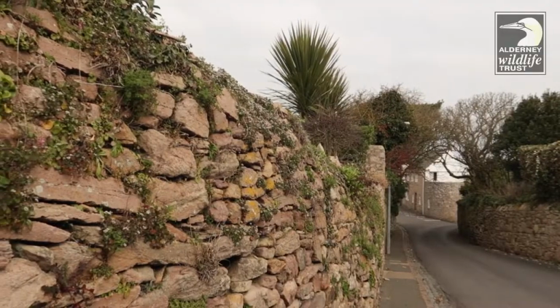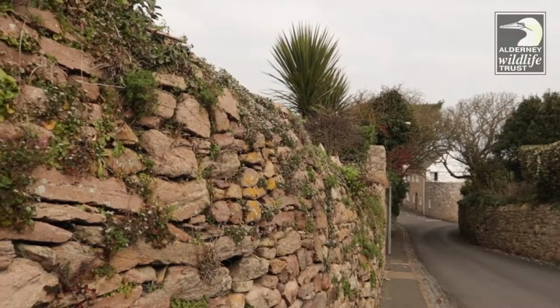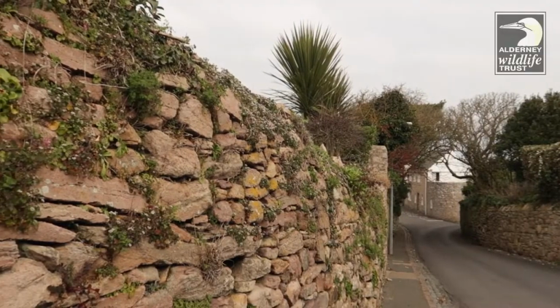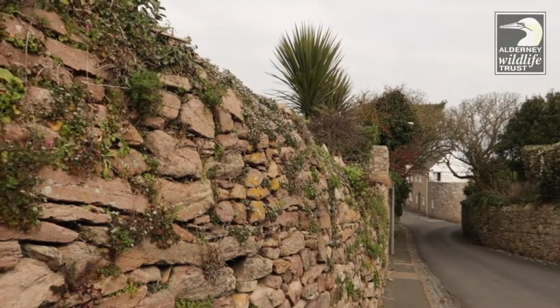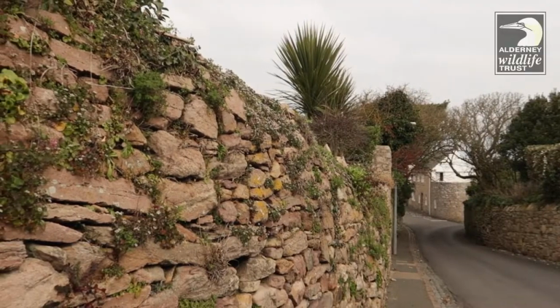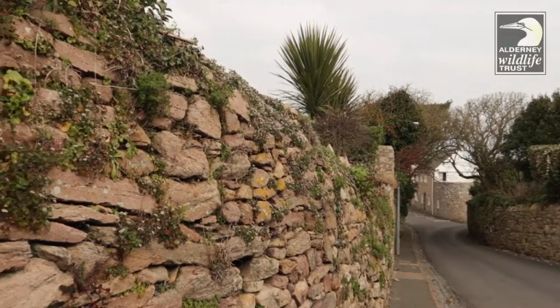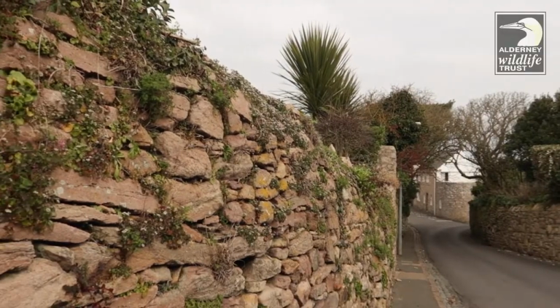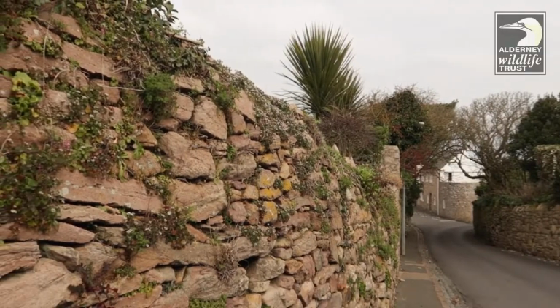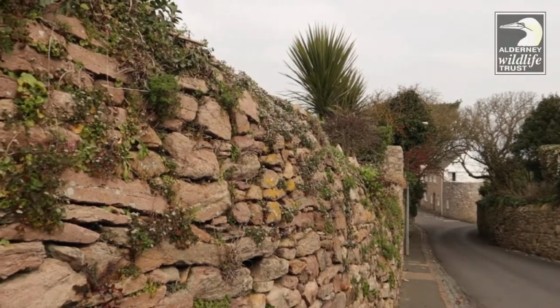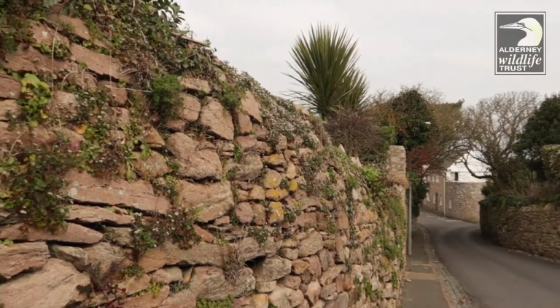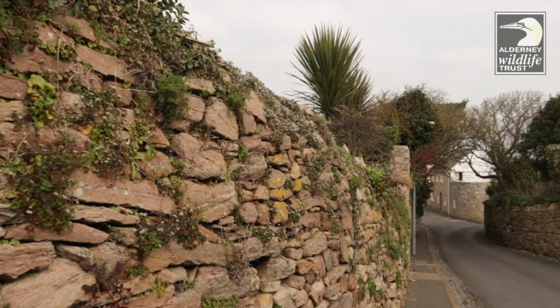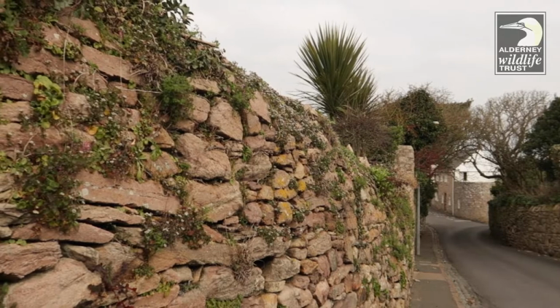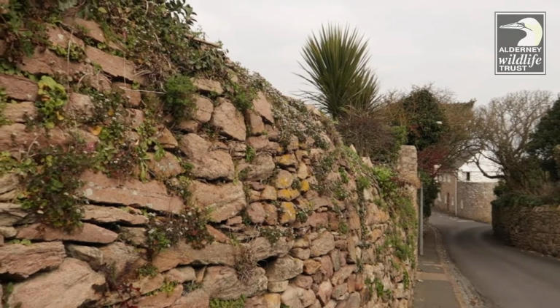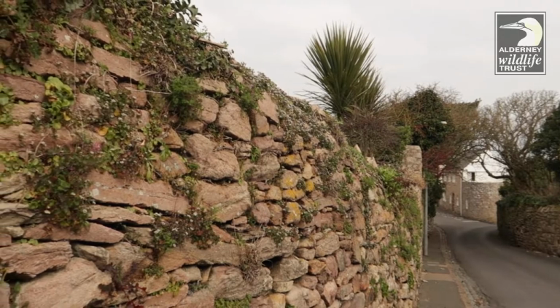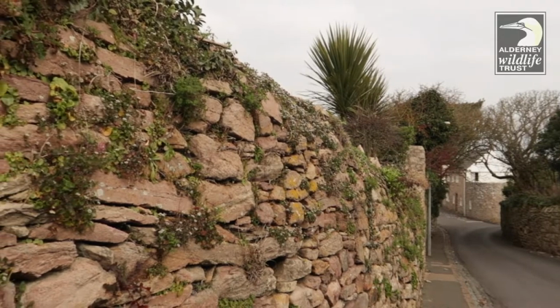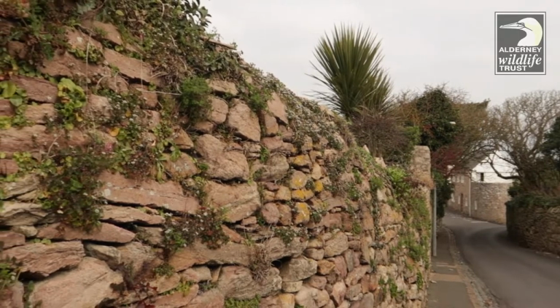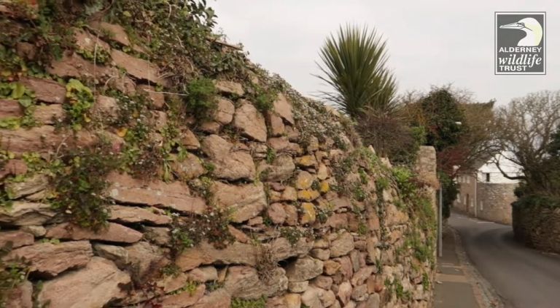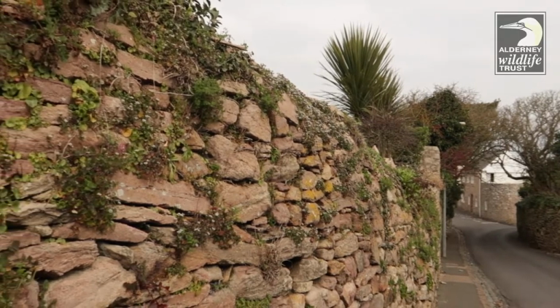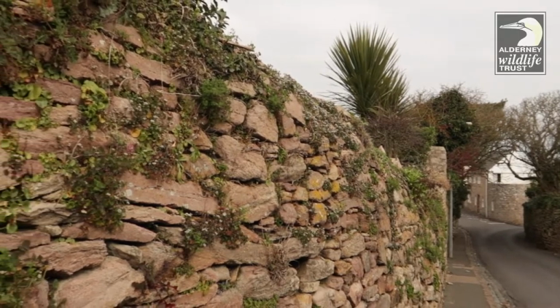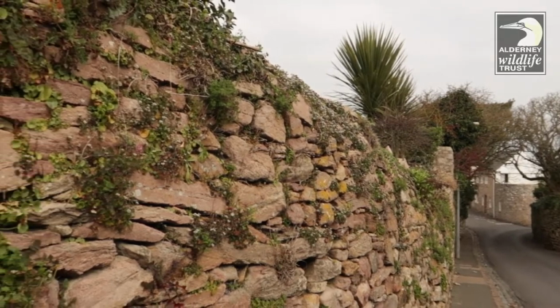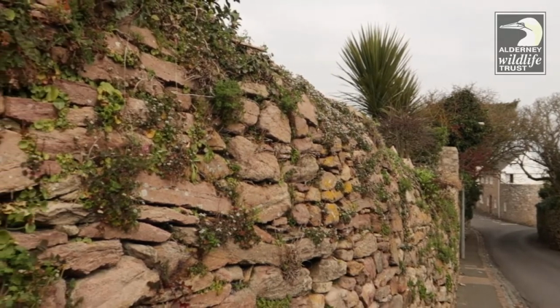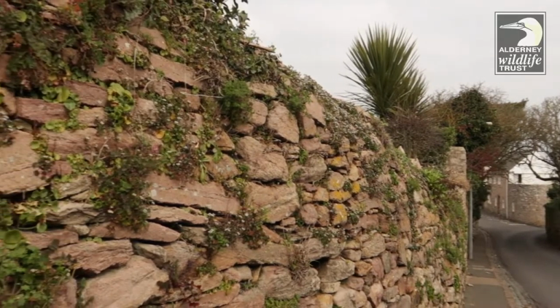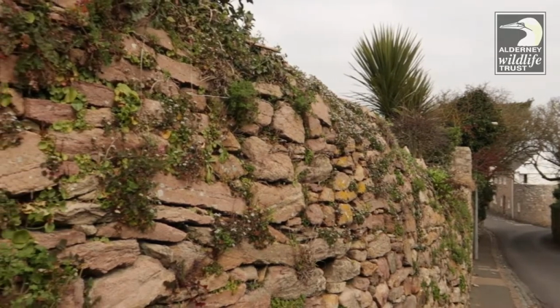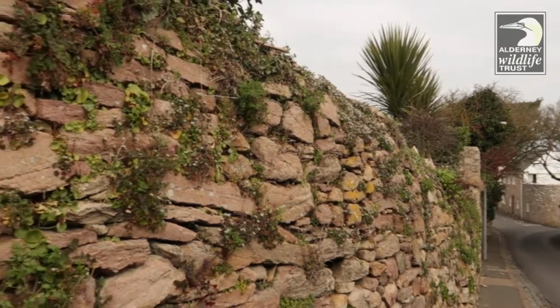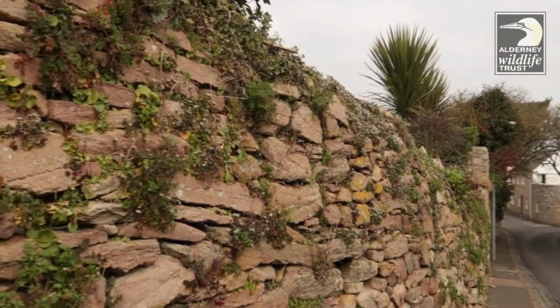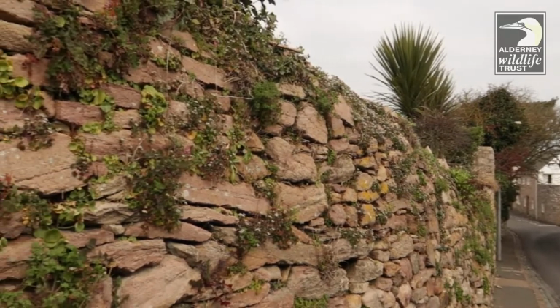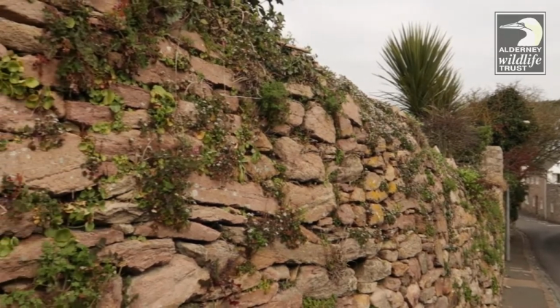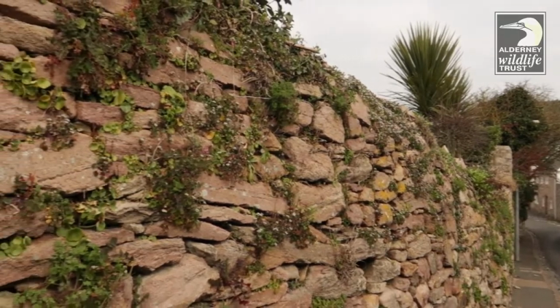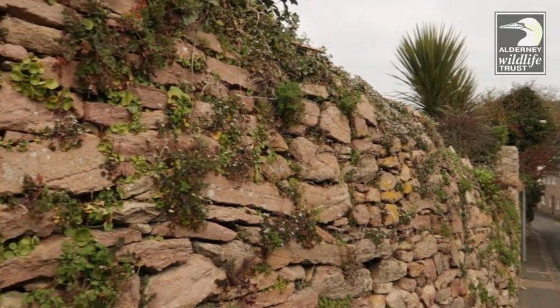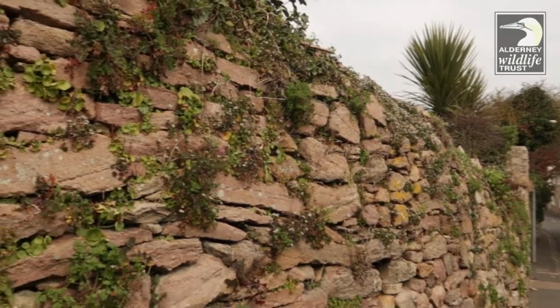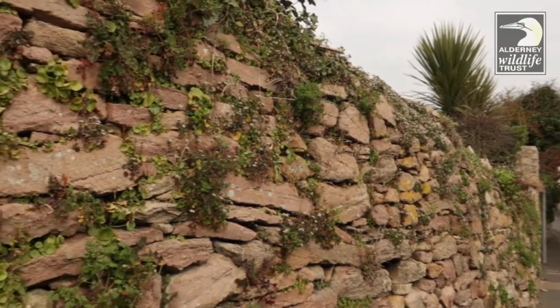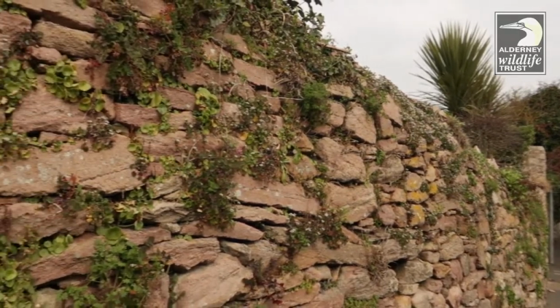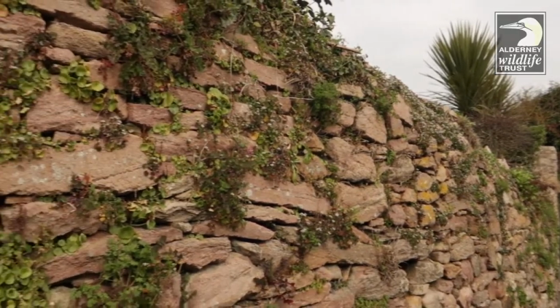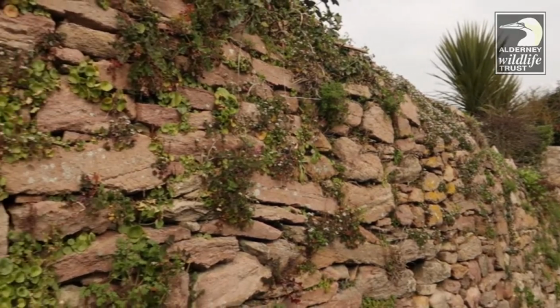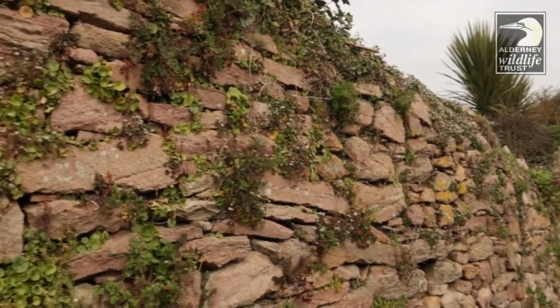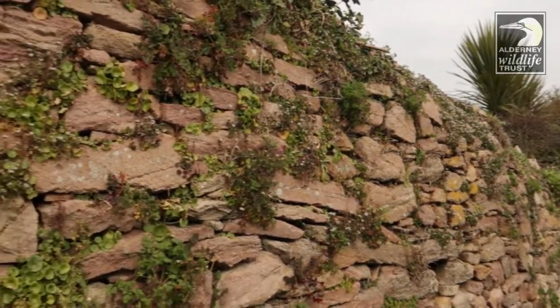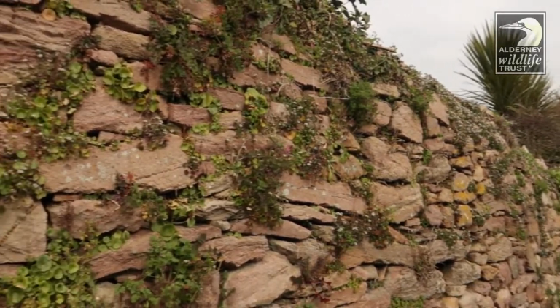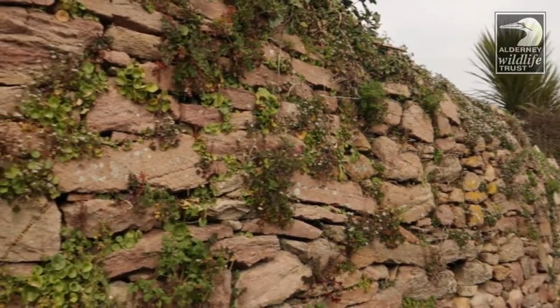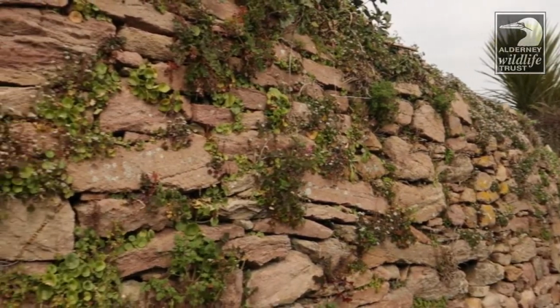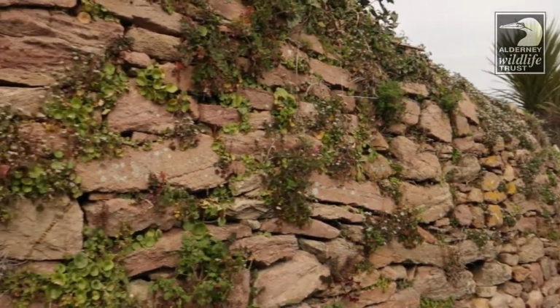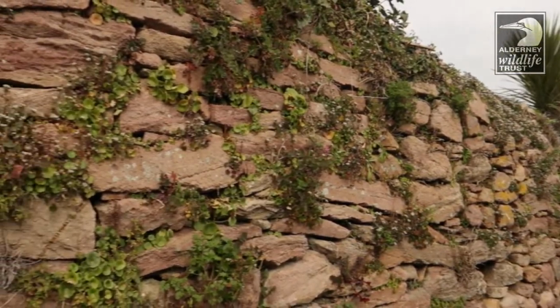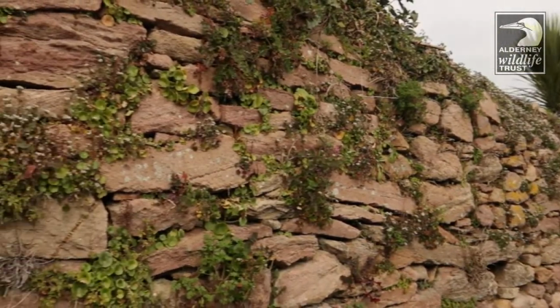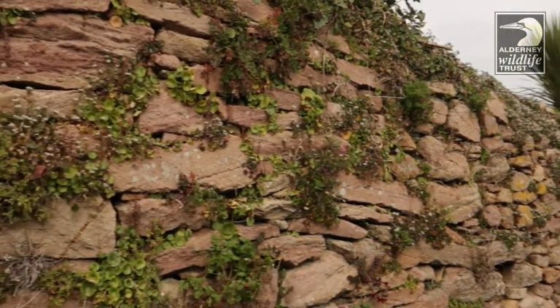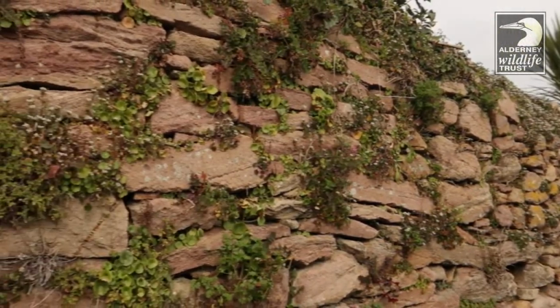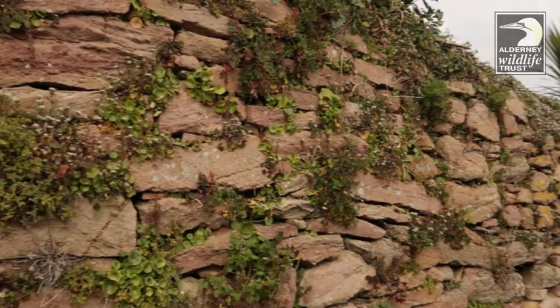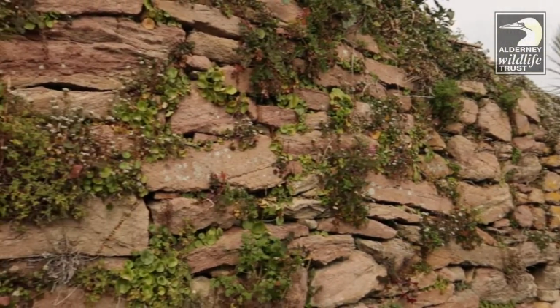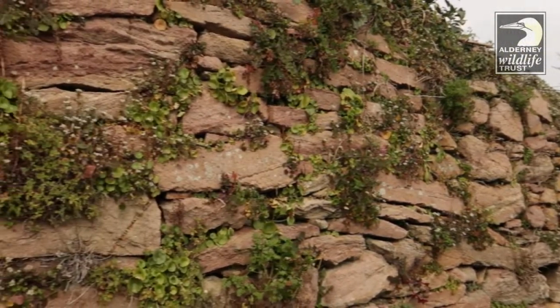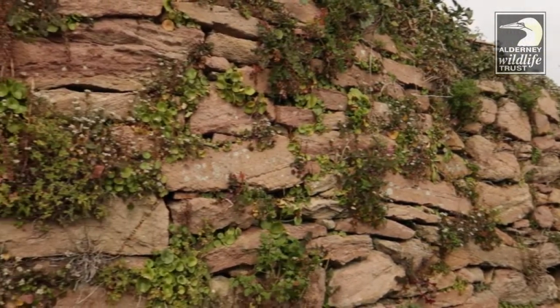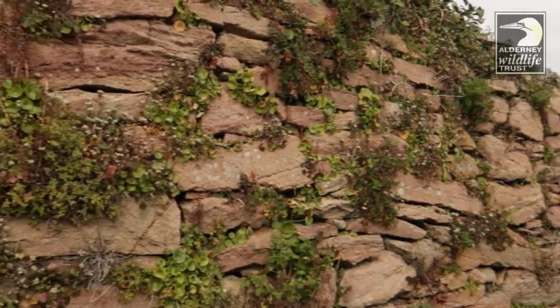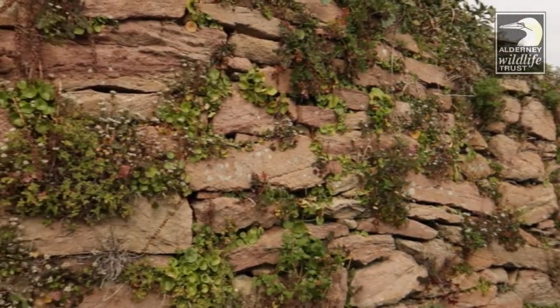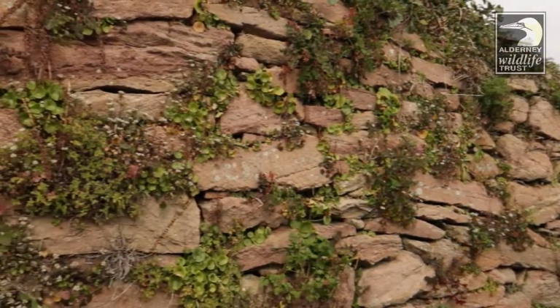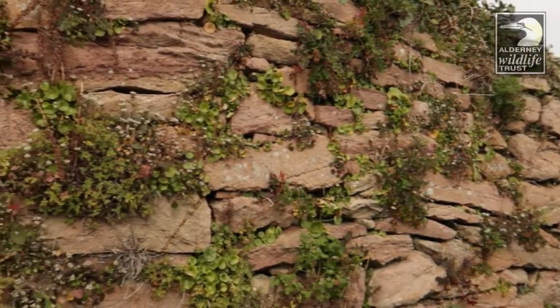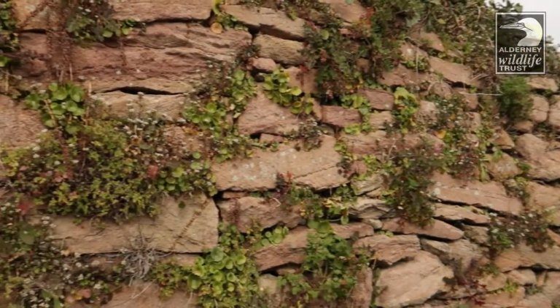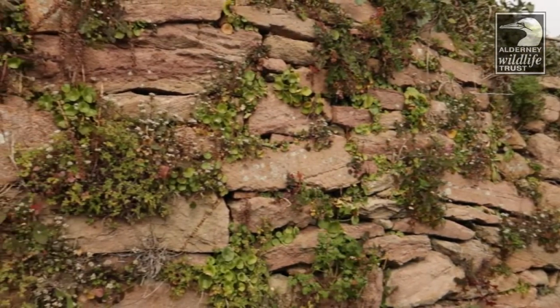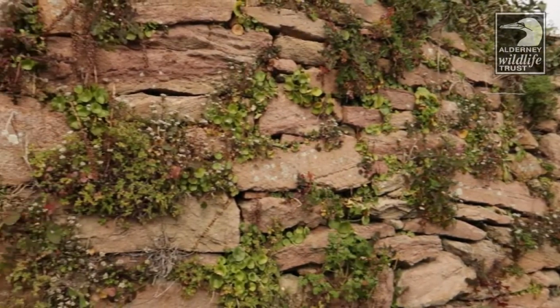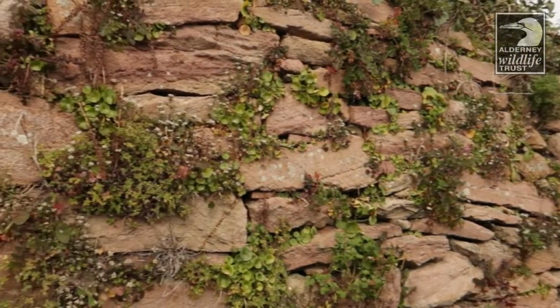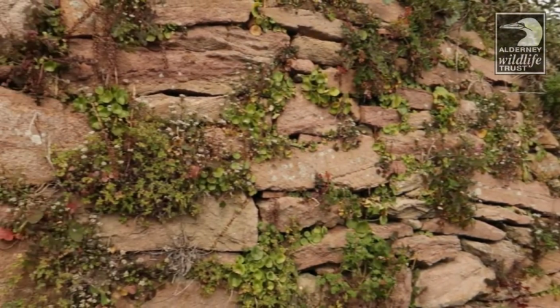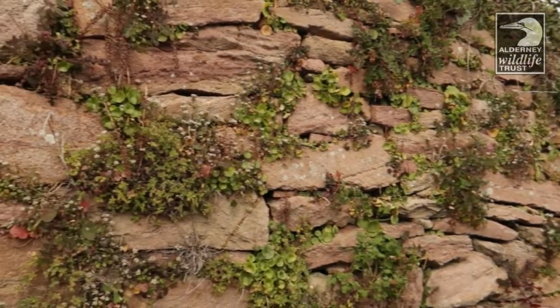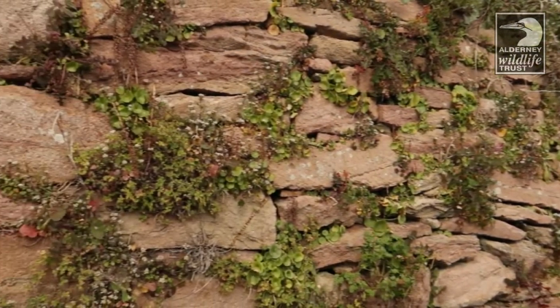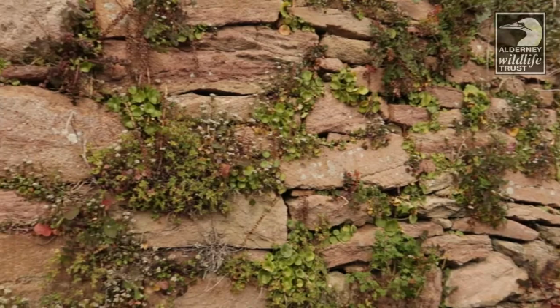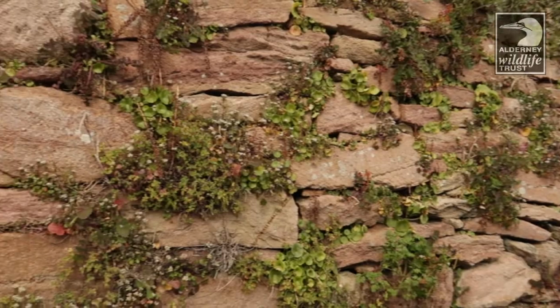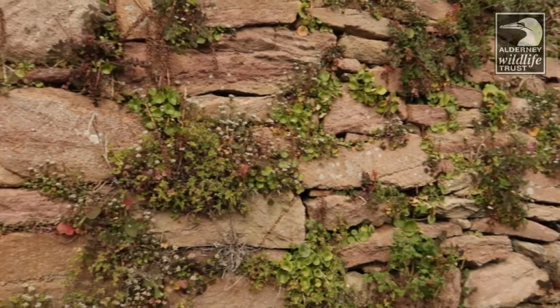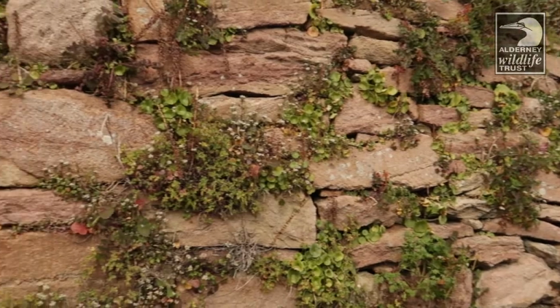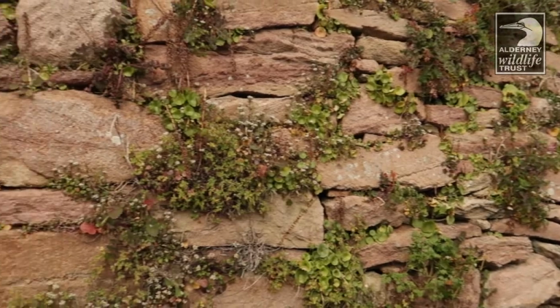I just wanted to point out the flowers that are growing along the walls here because they're really, really pretty, but quite often they do get overlooked.